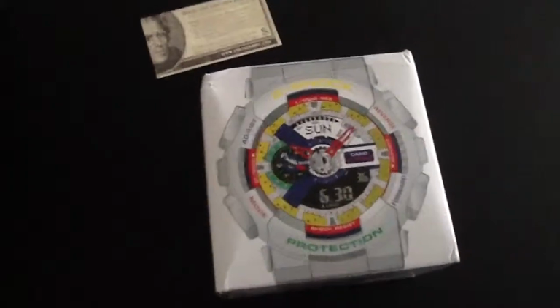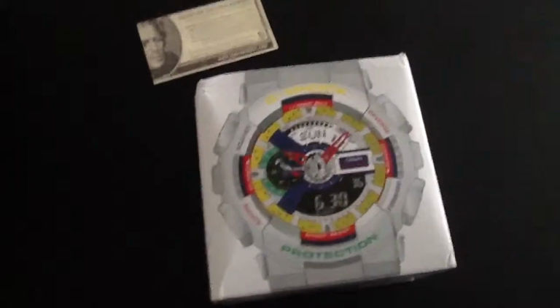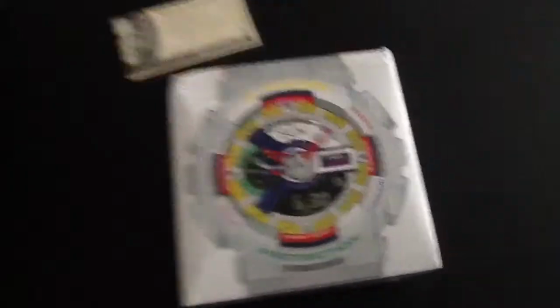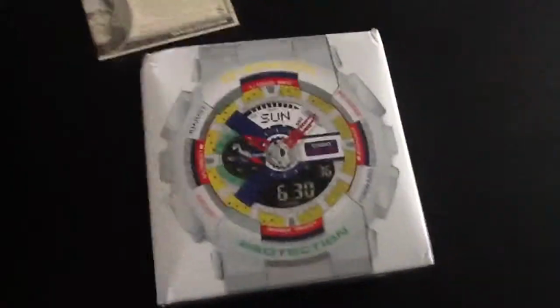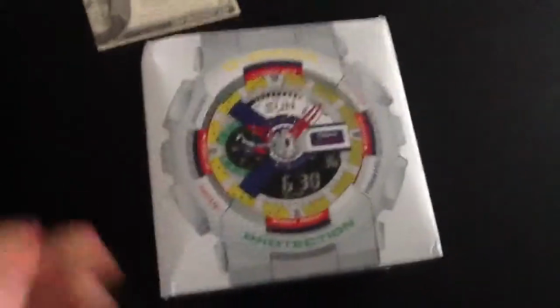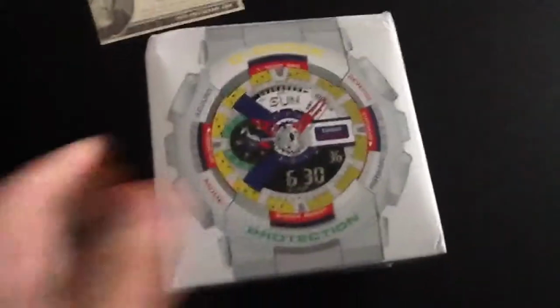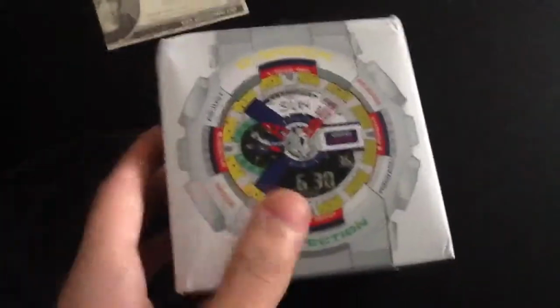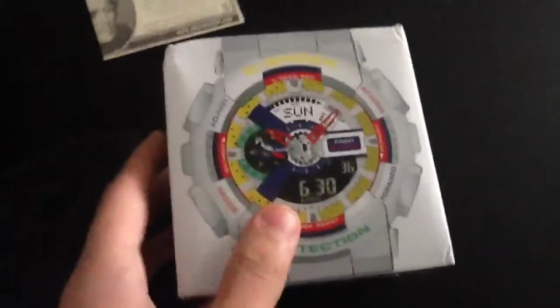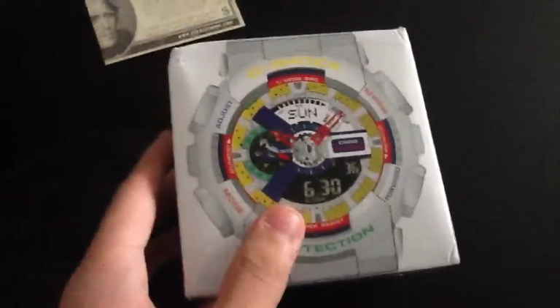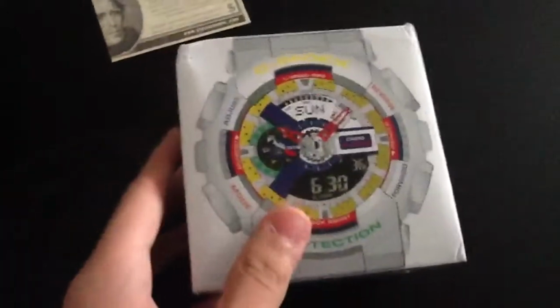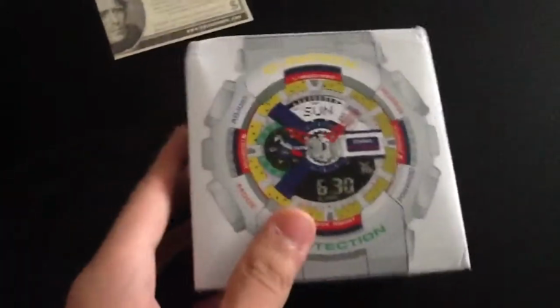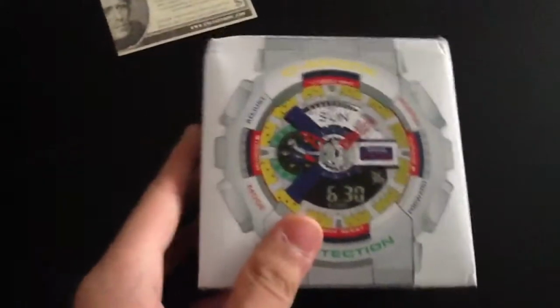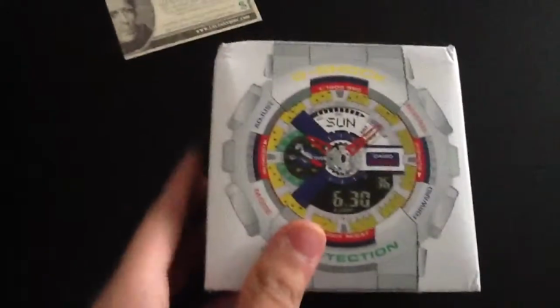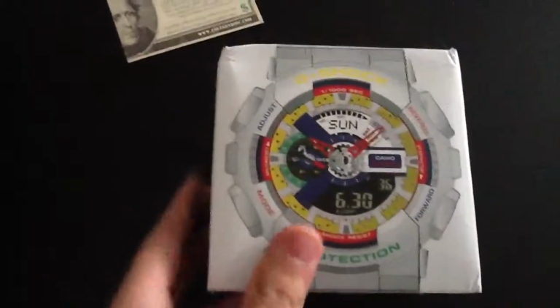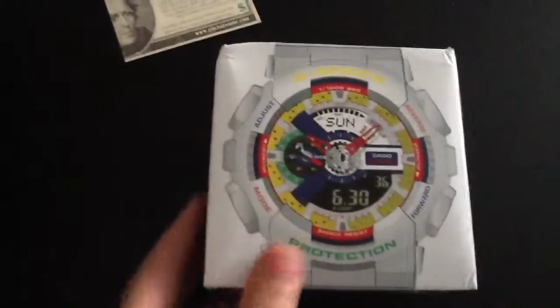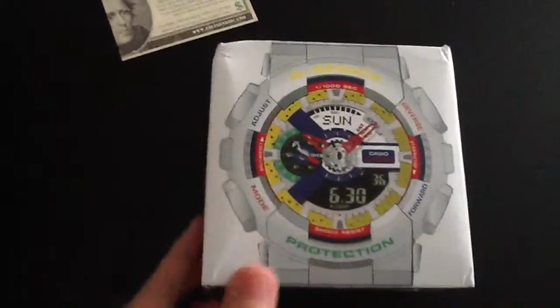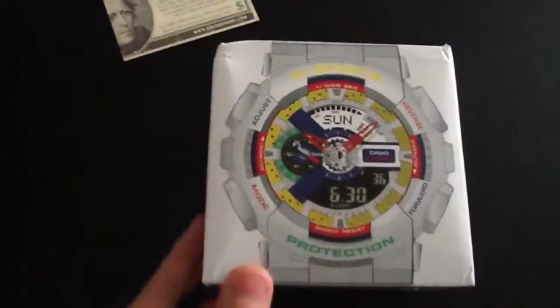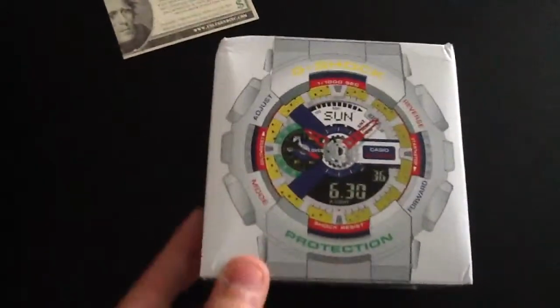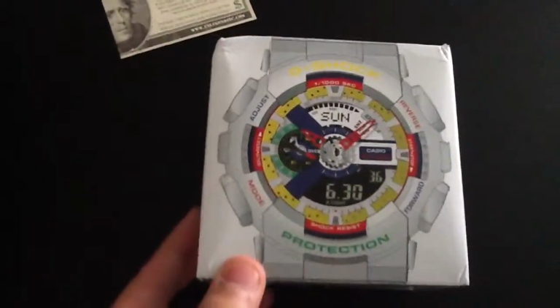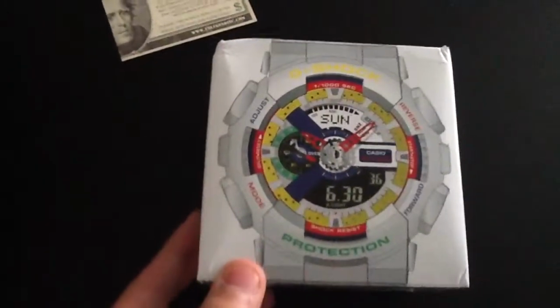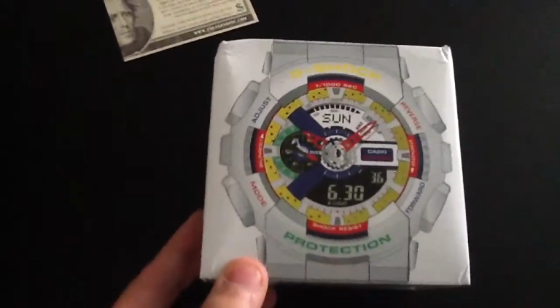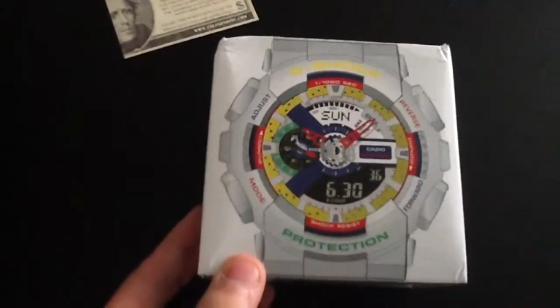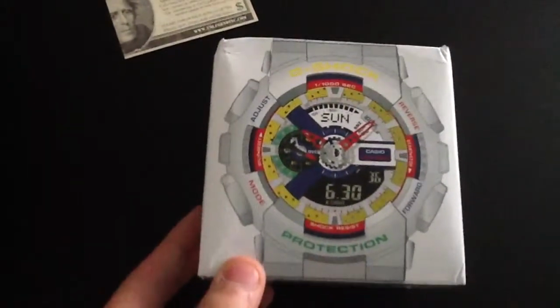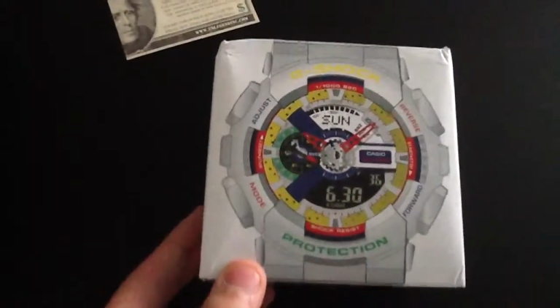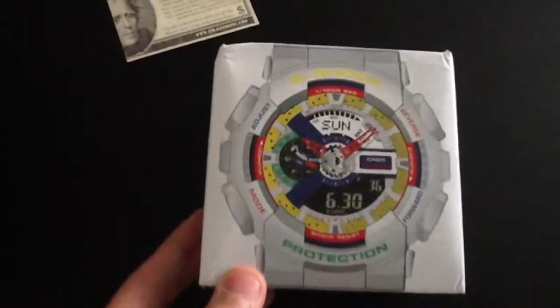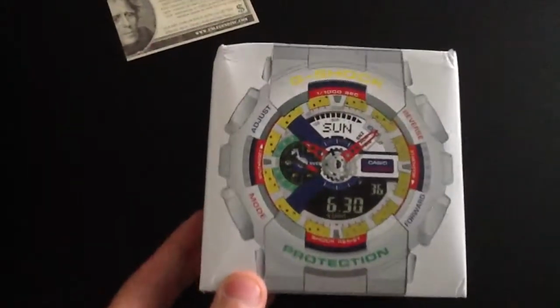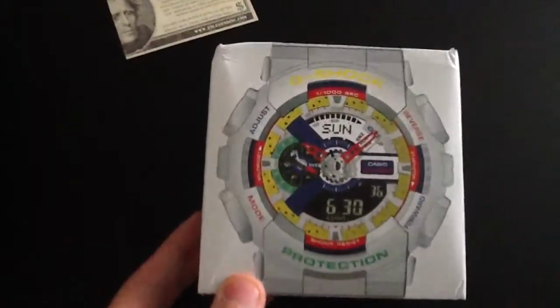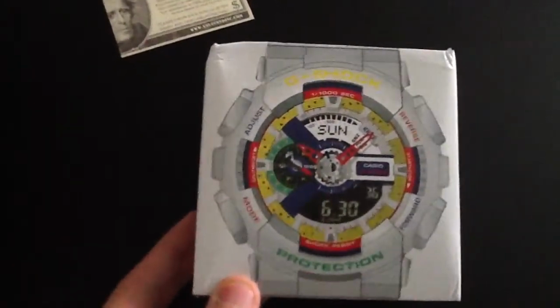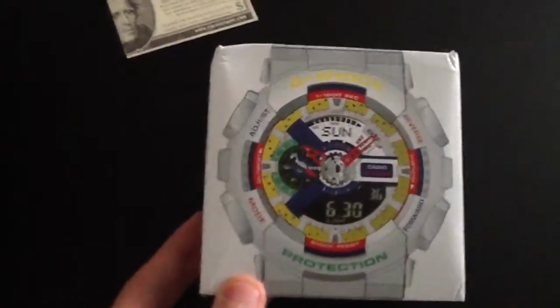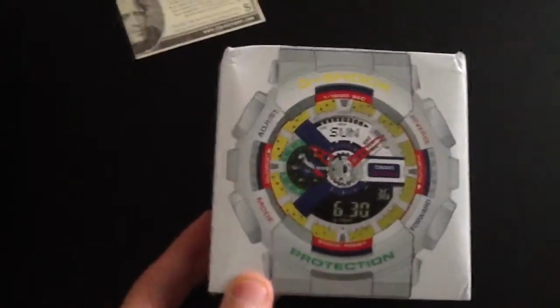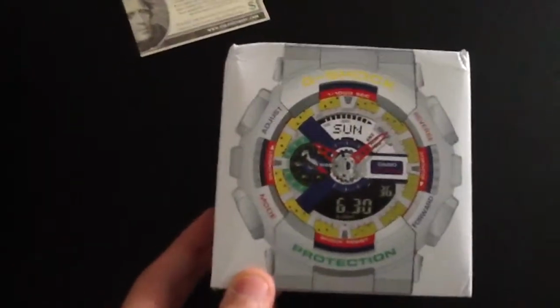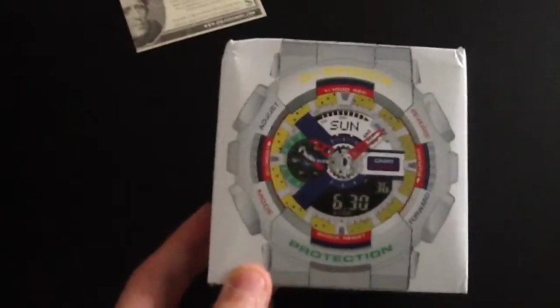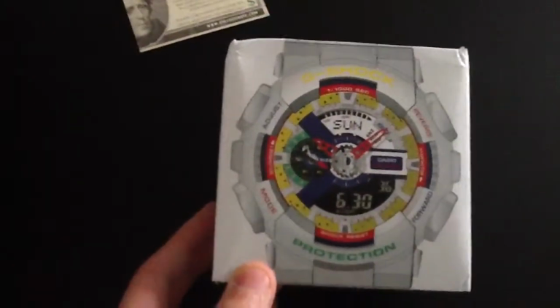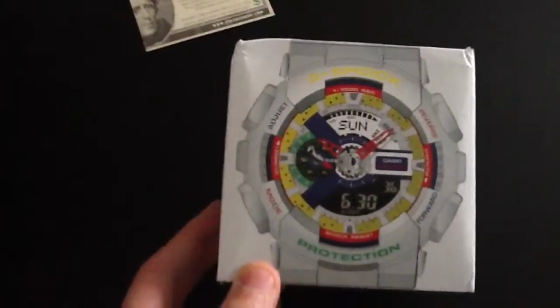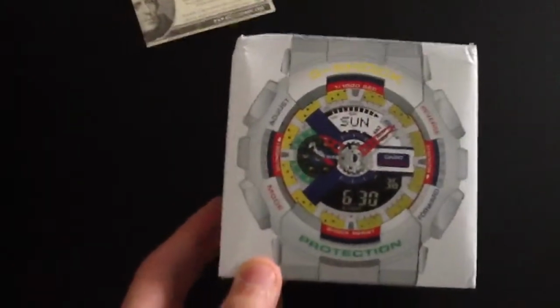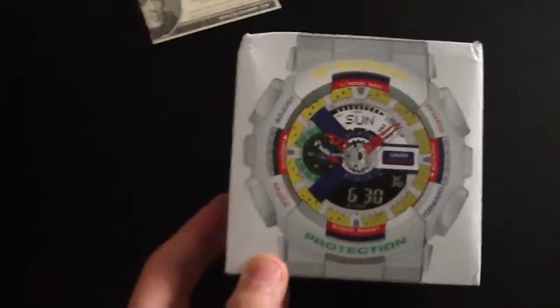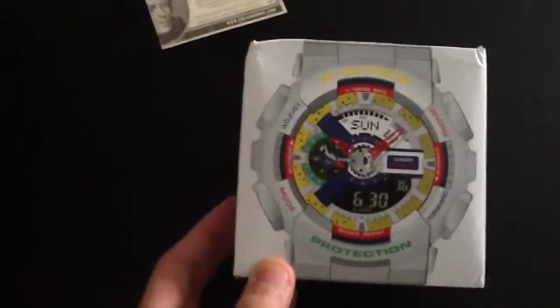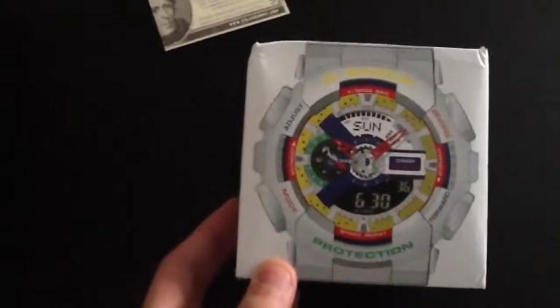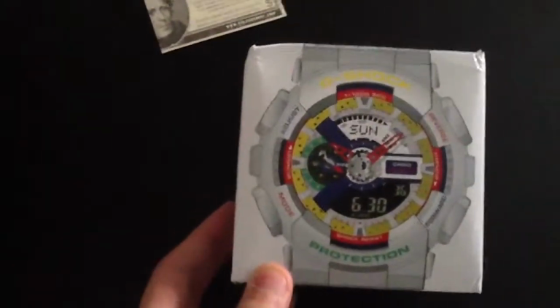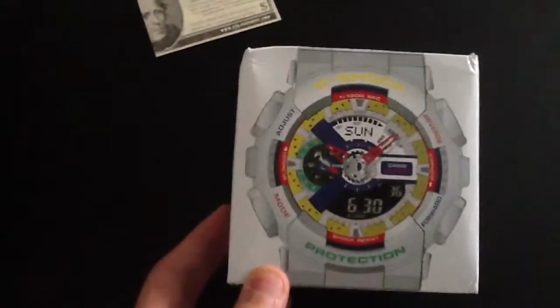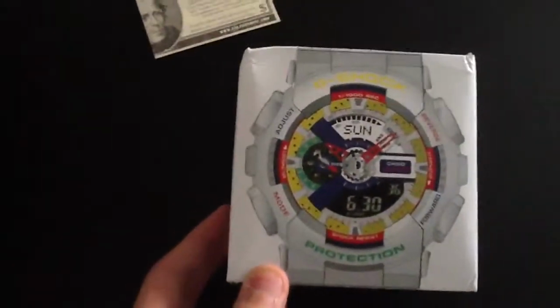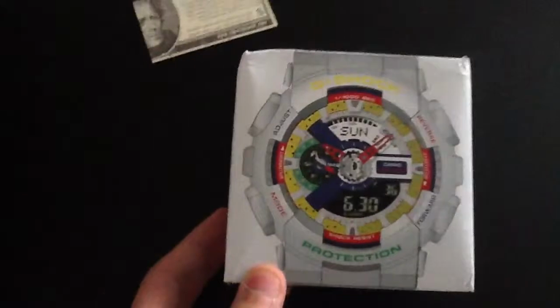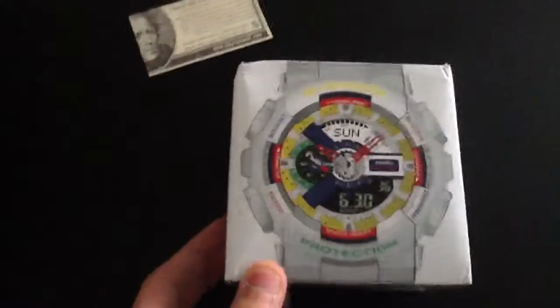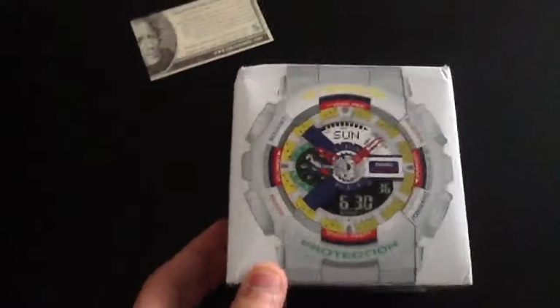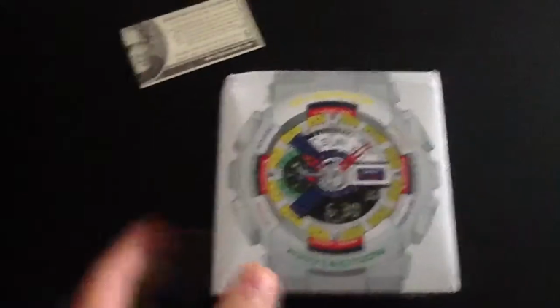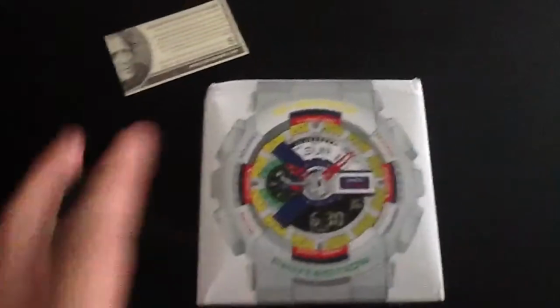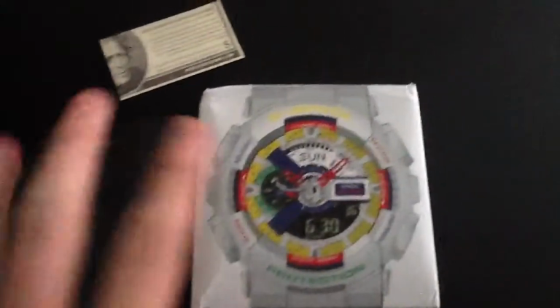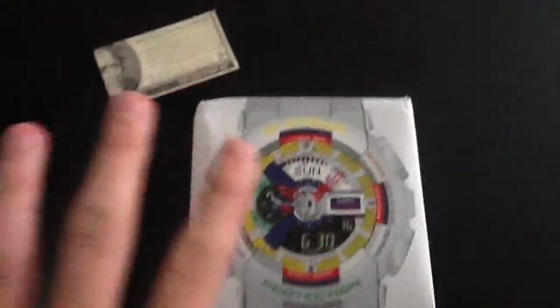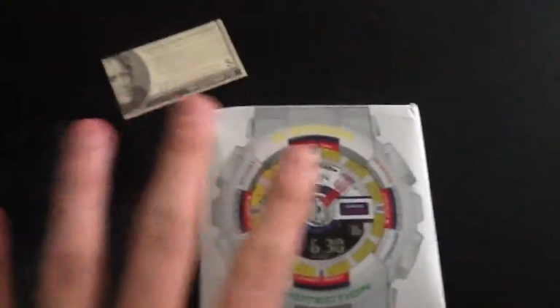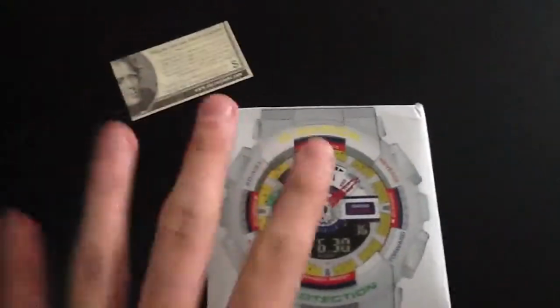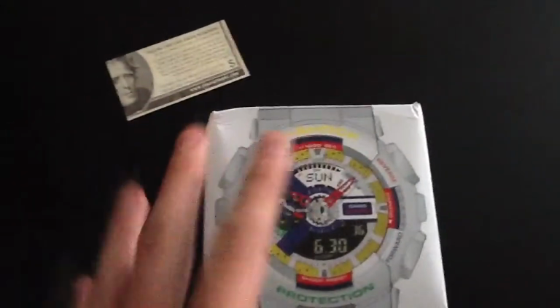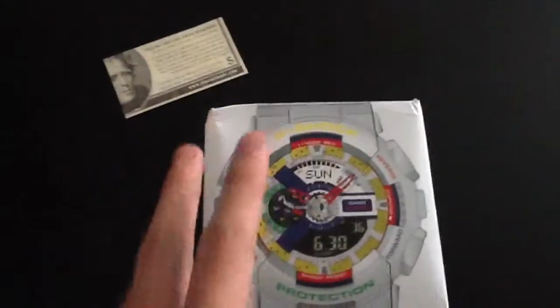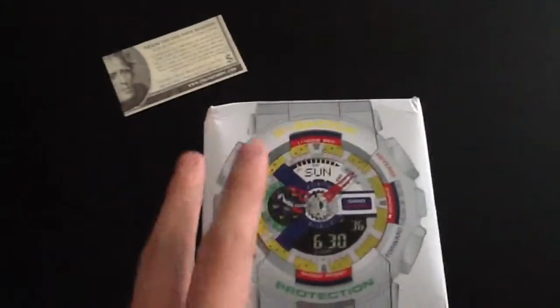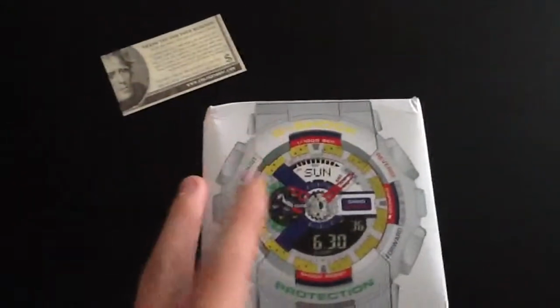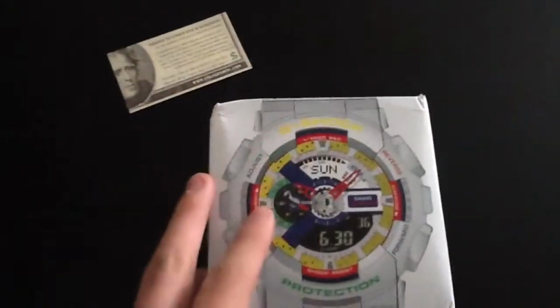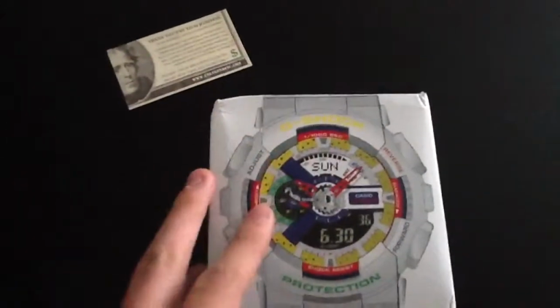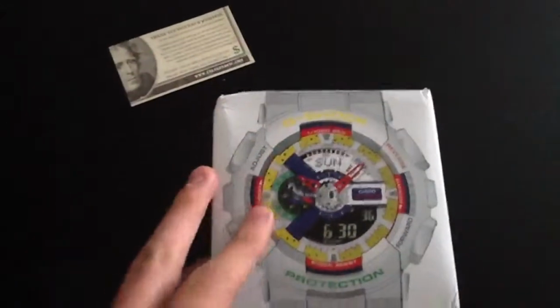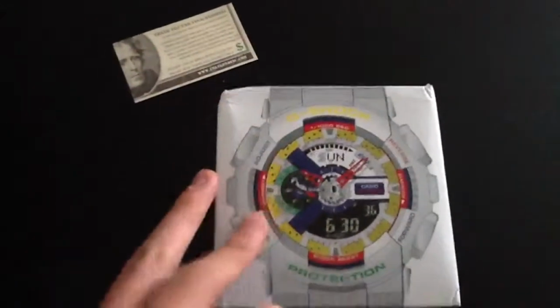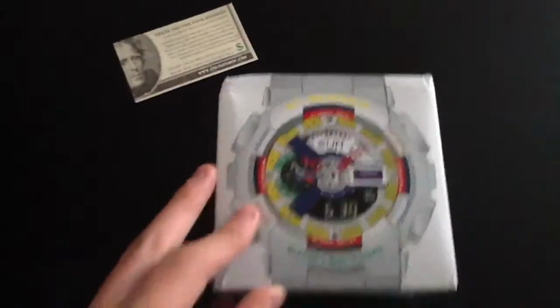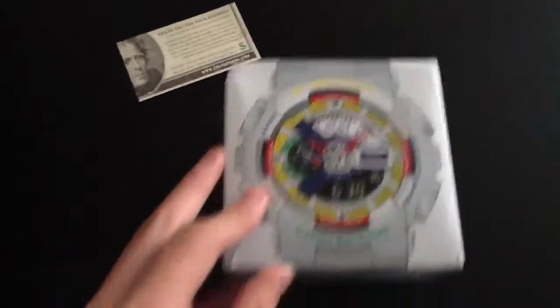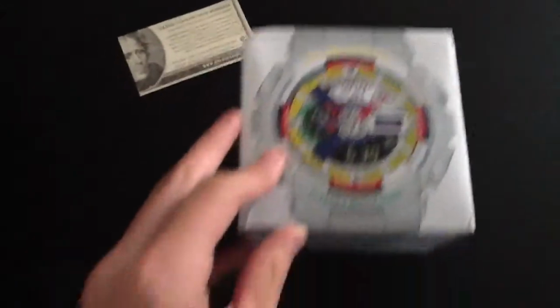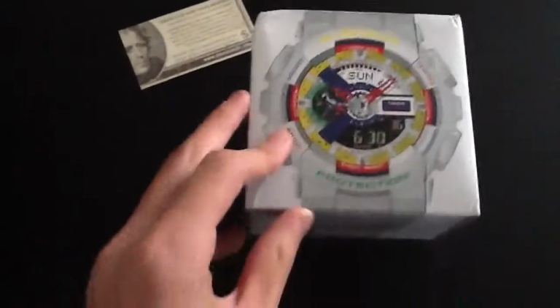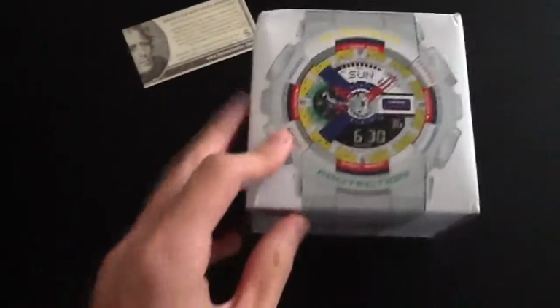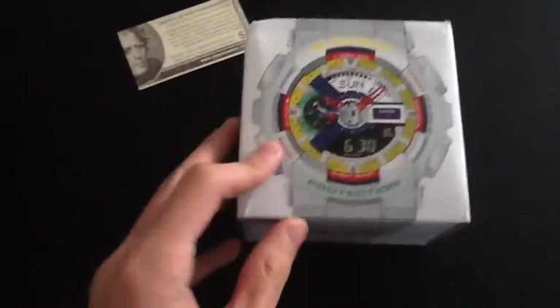Hey guys, what's up? I have an unboxing slash review for you.